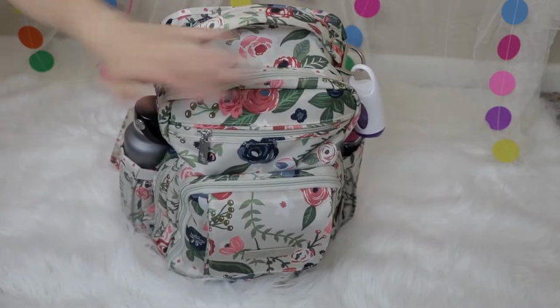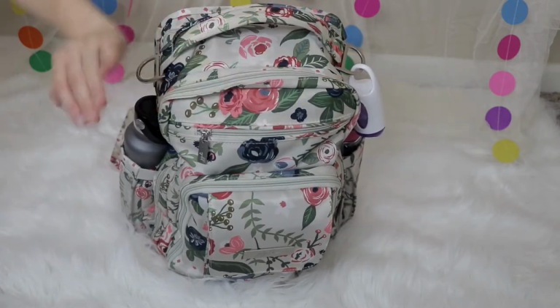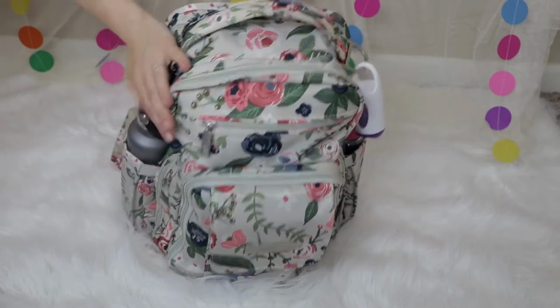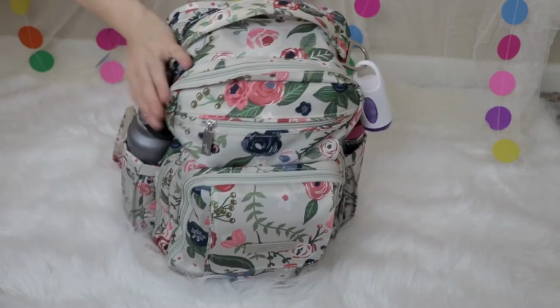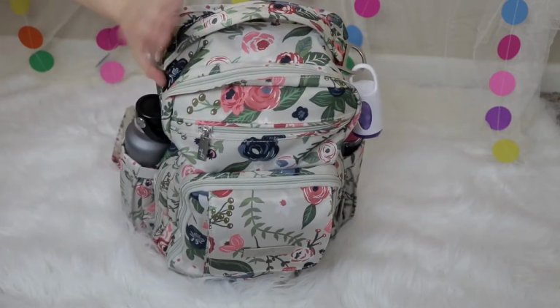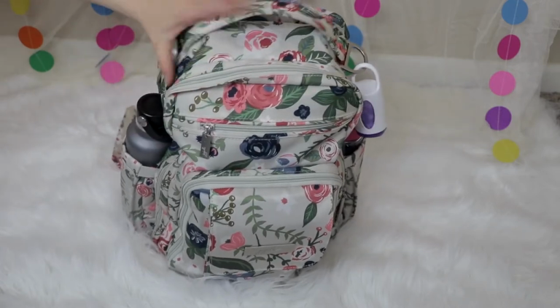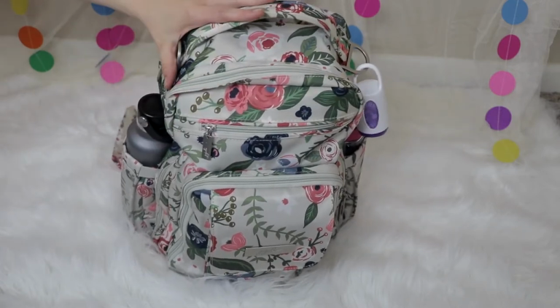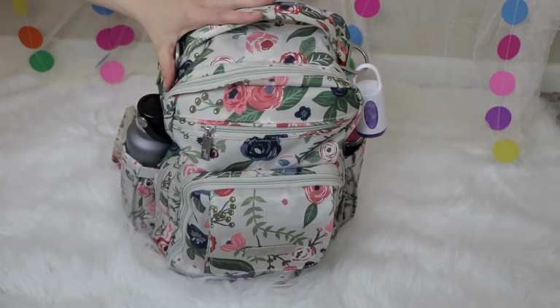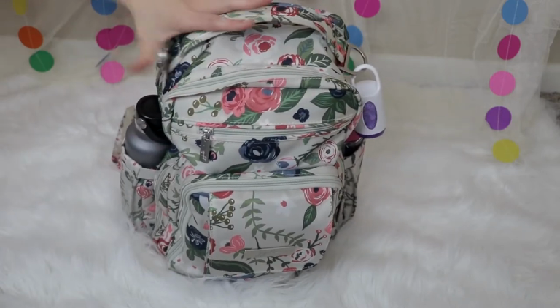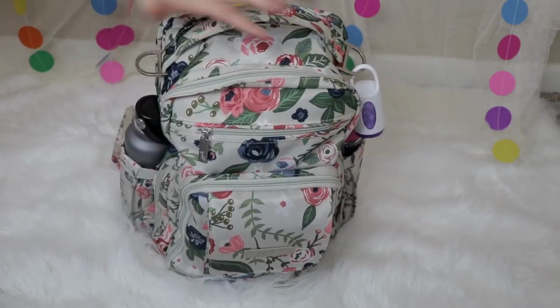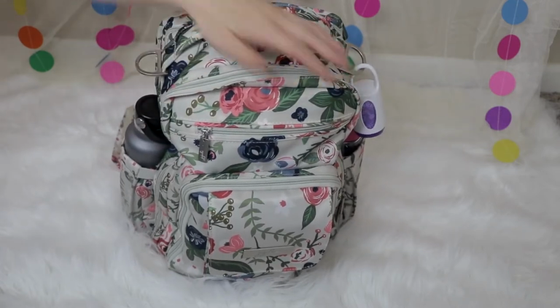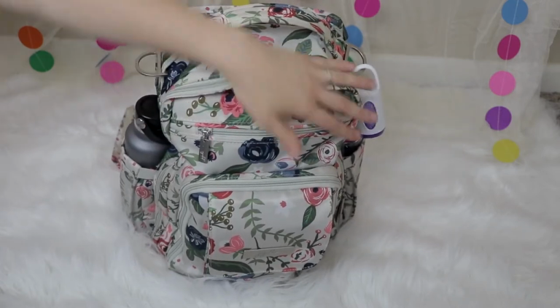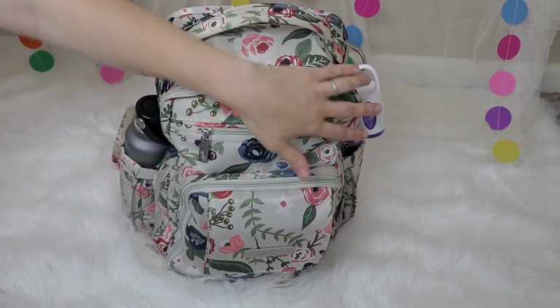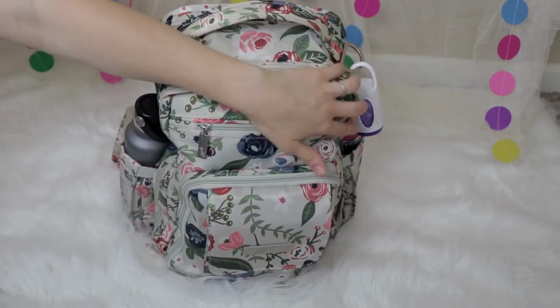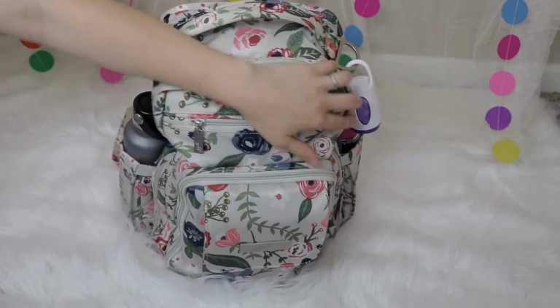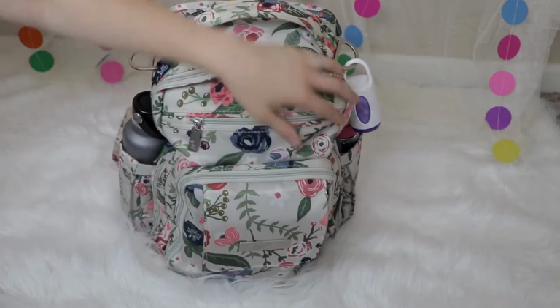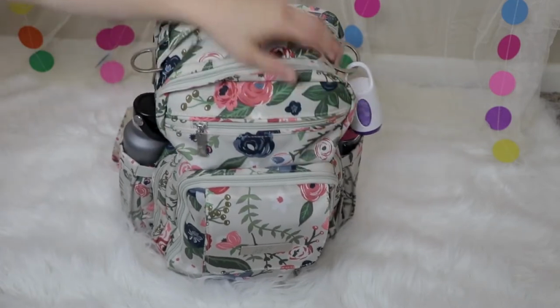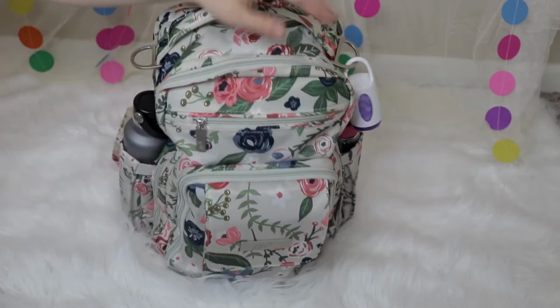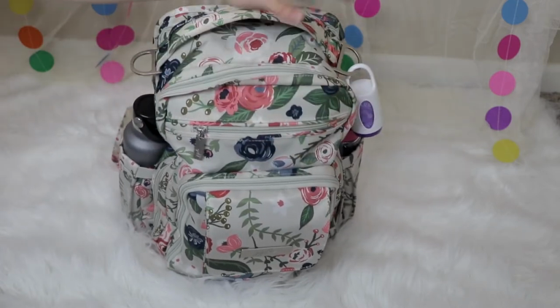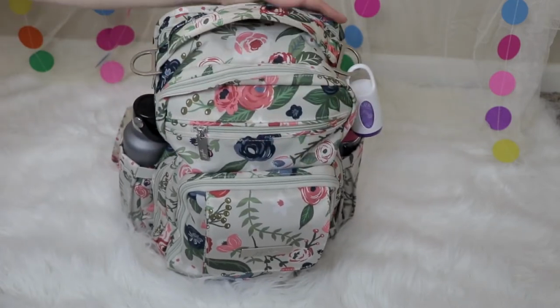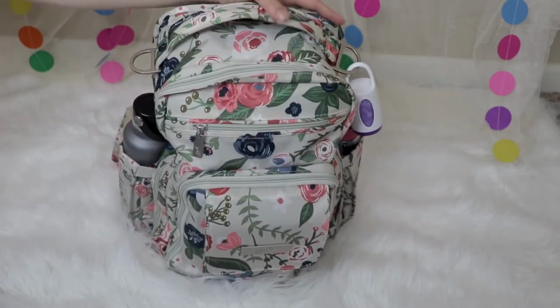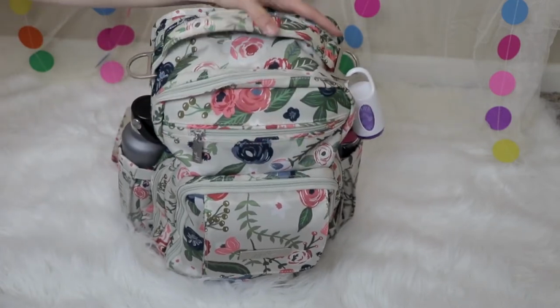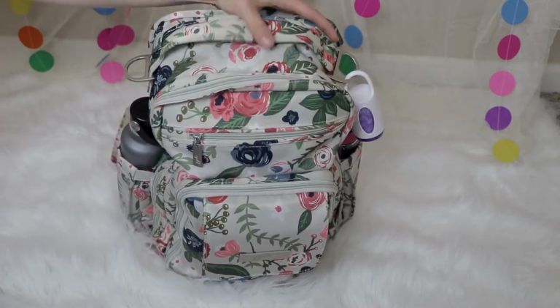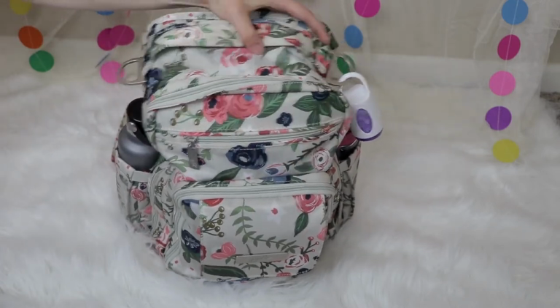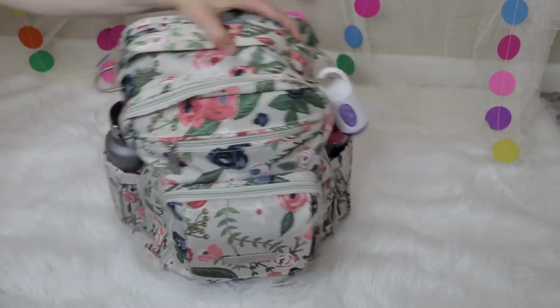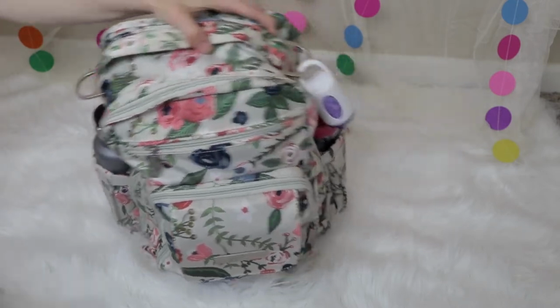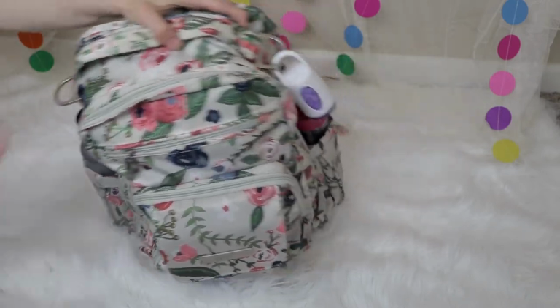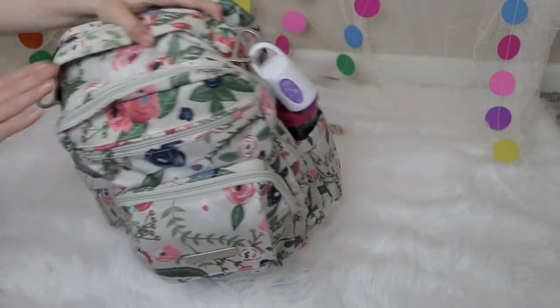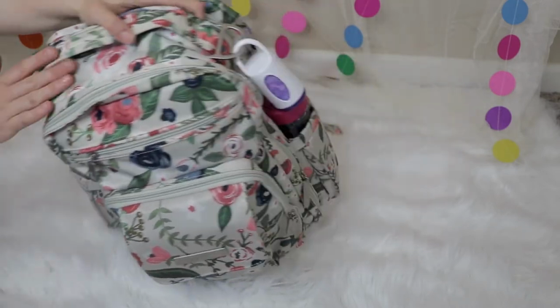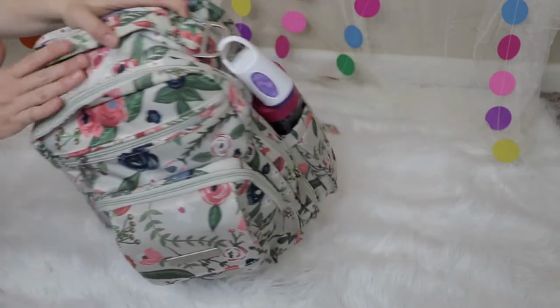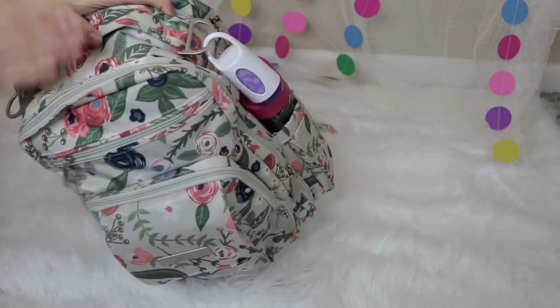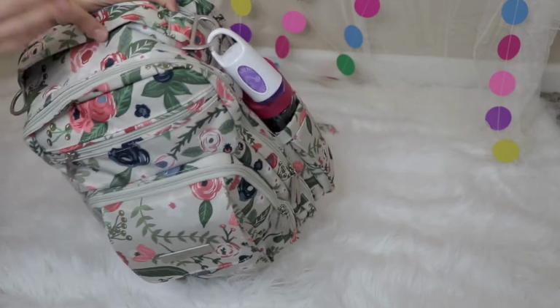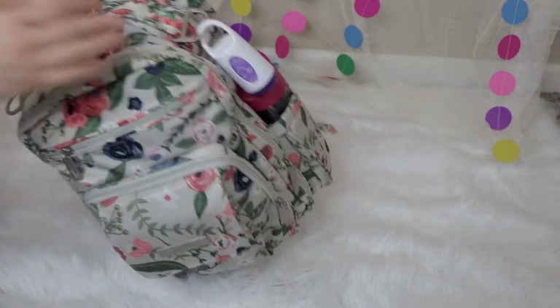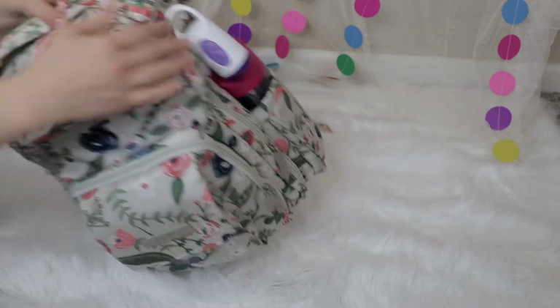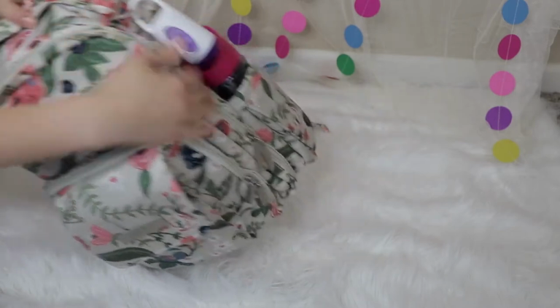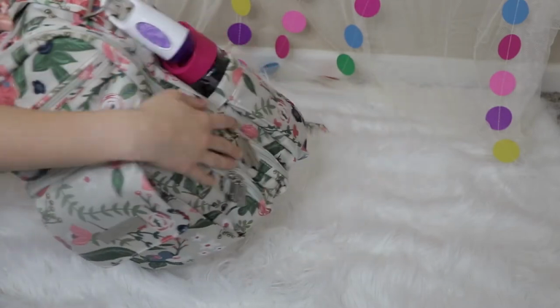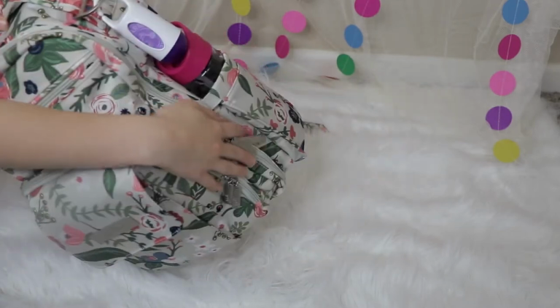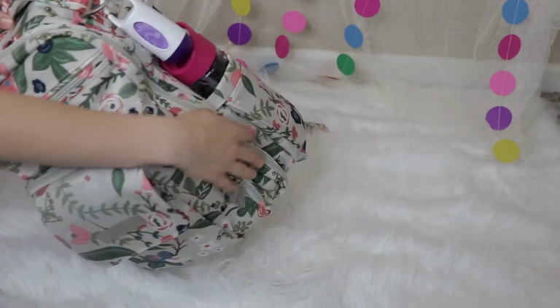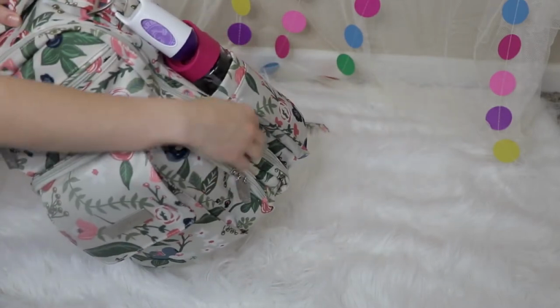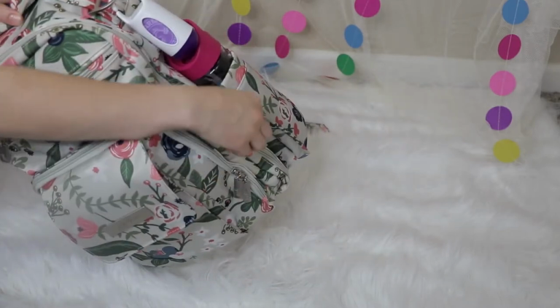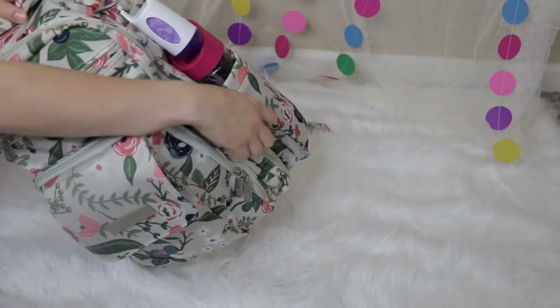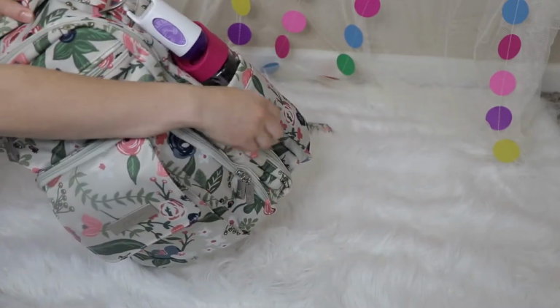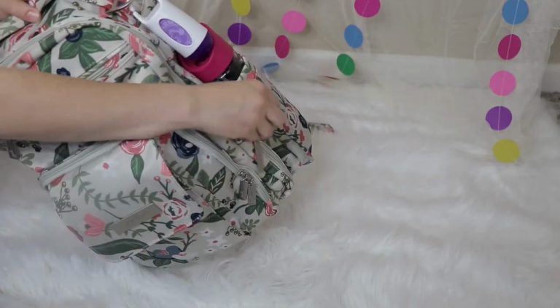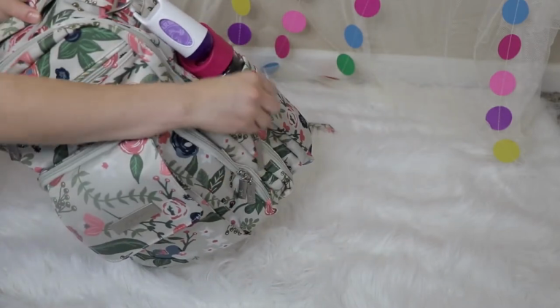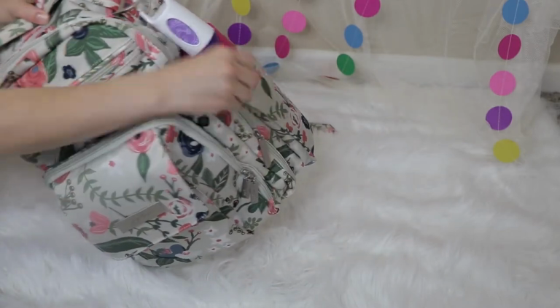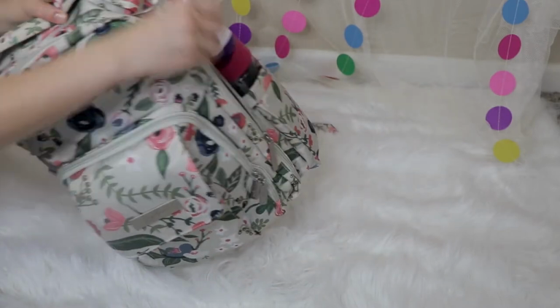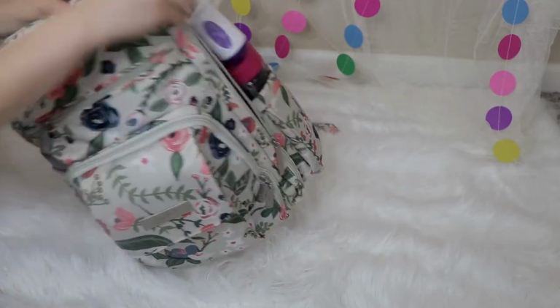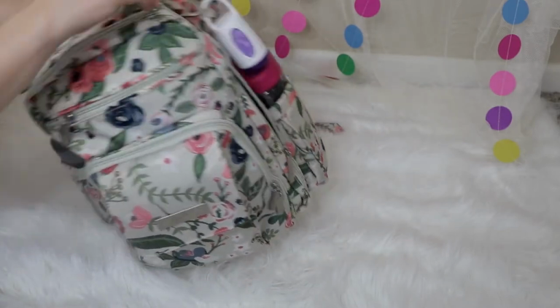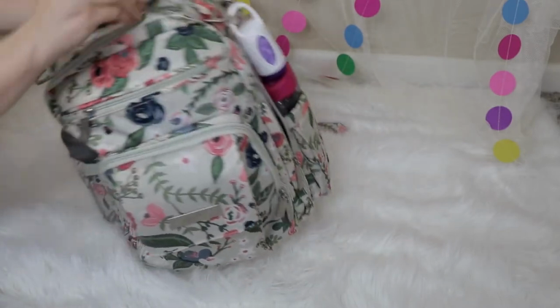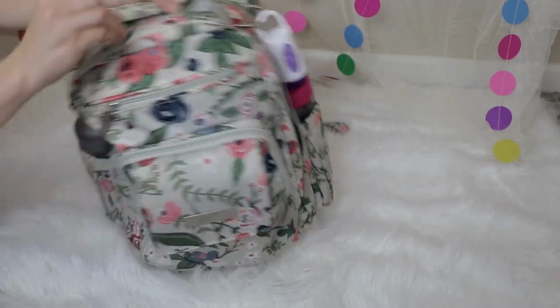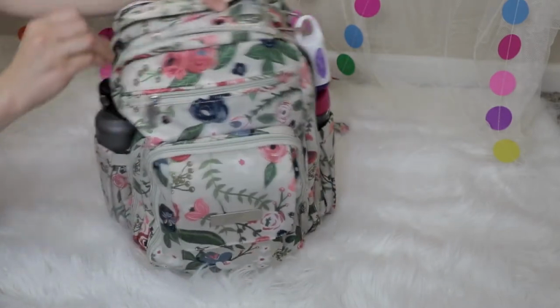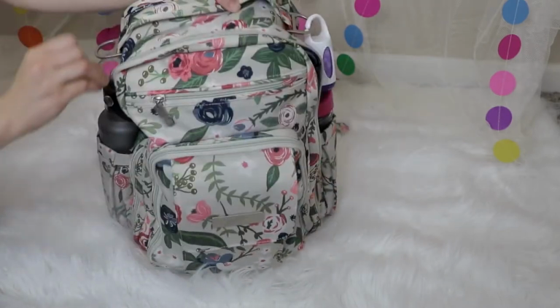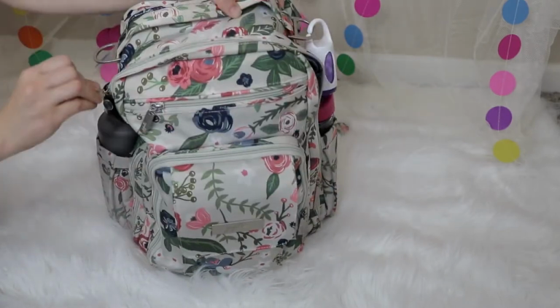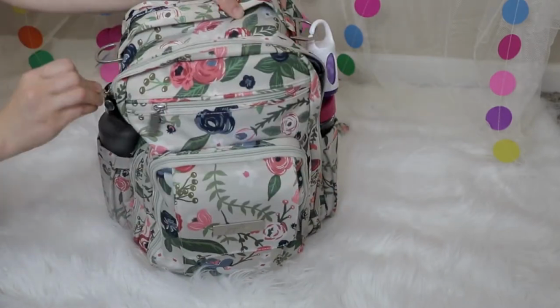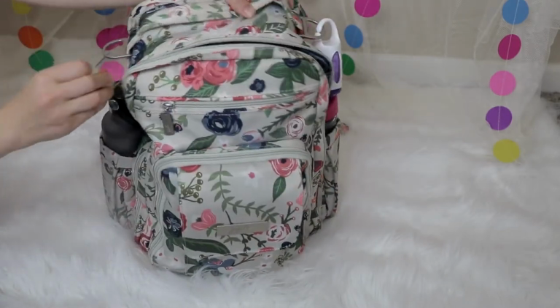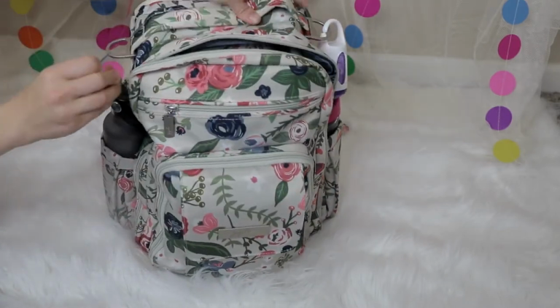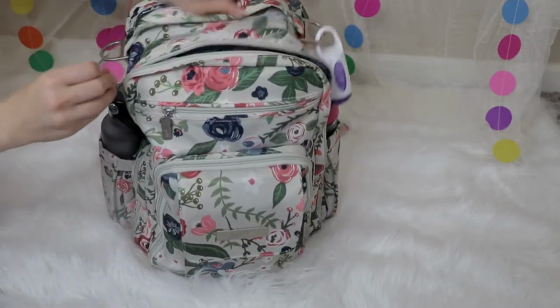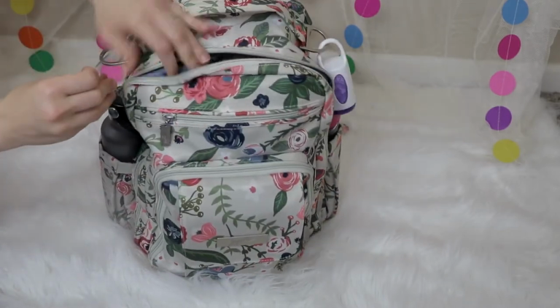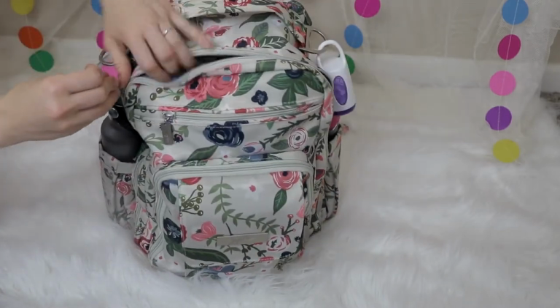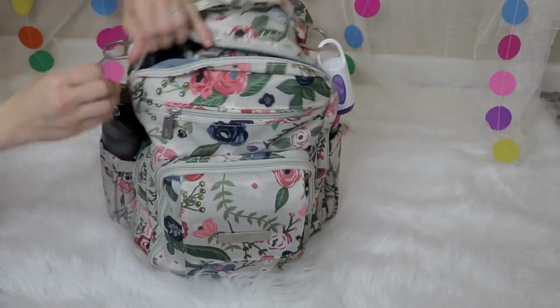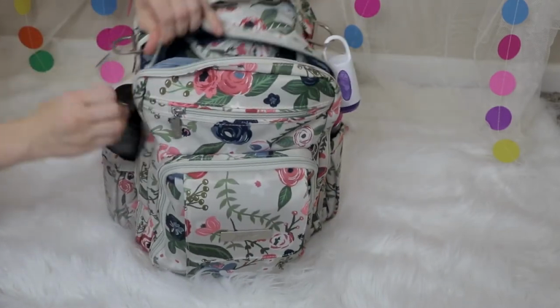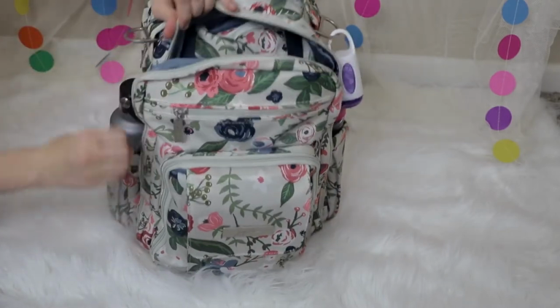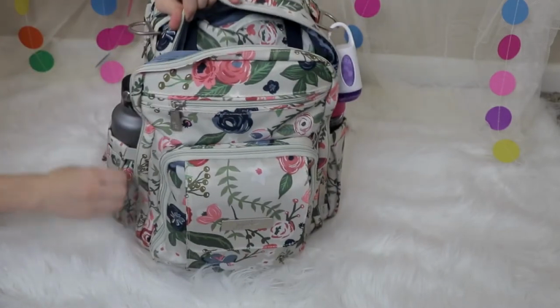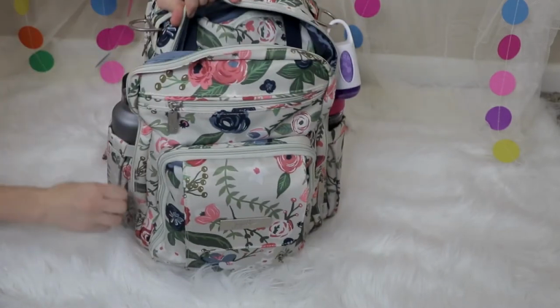They do have D-rings to add a stroller strap. I know my friends have done a messenger strap — I'm just not really a huge fan of that style on this bag in particular.